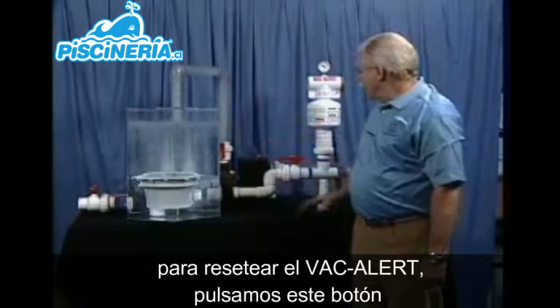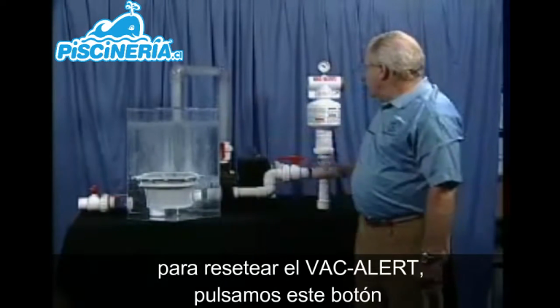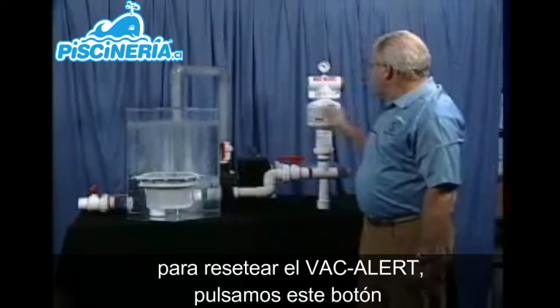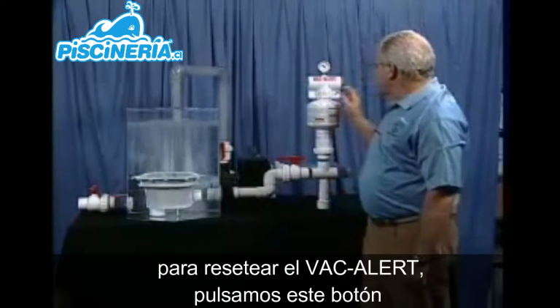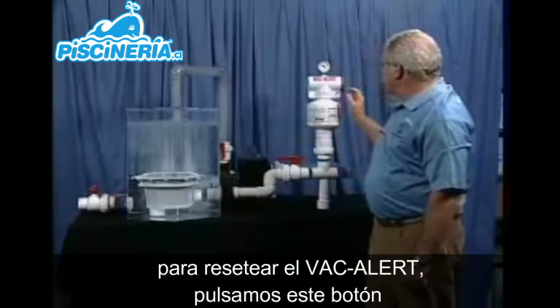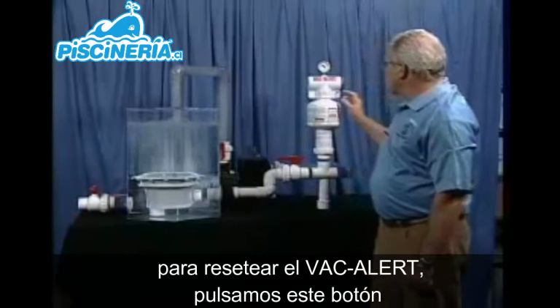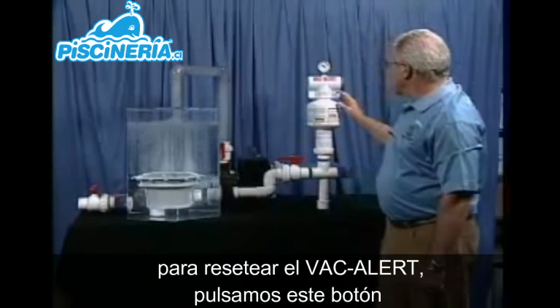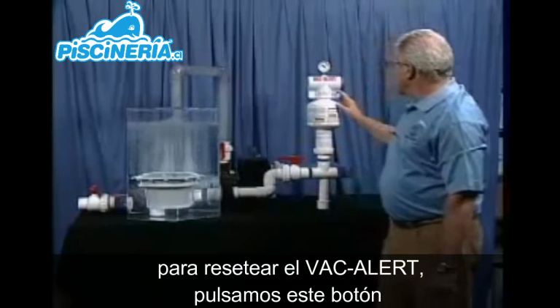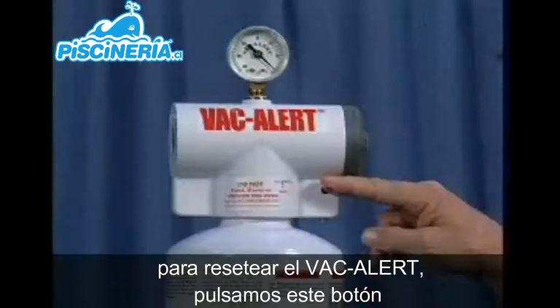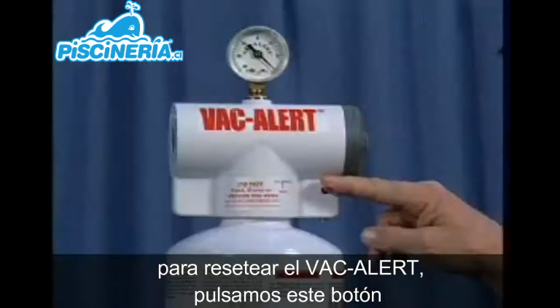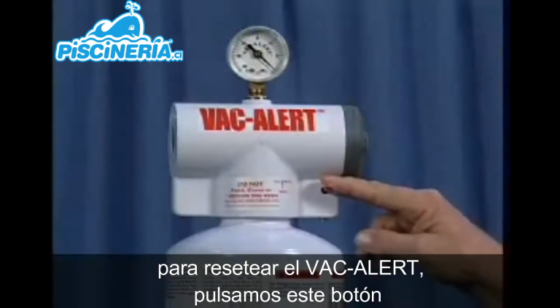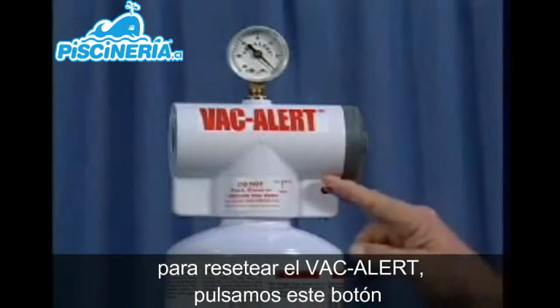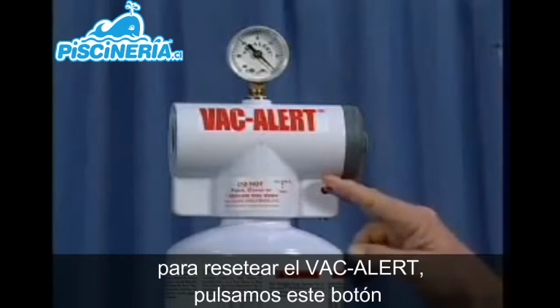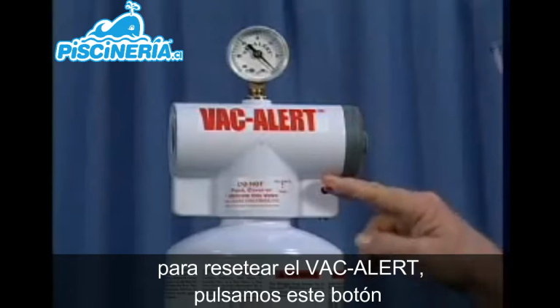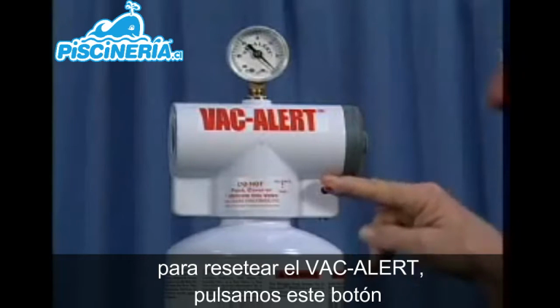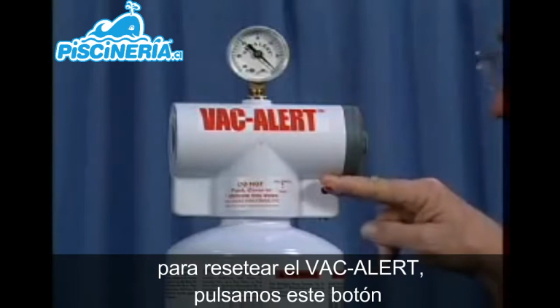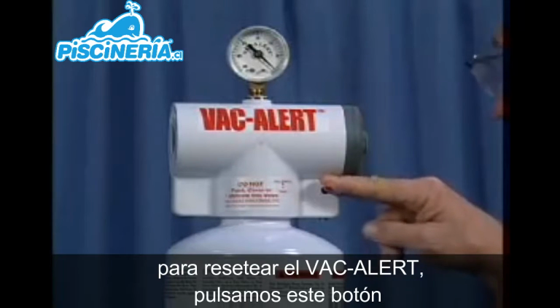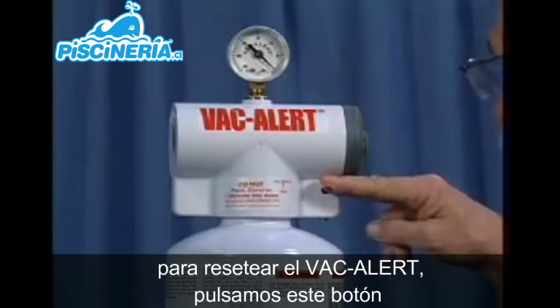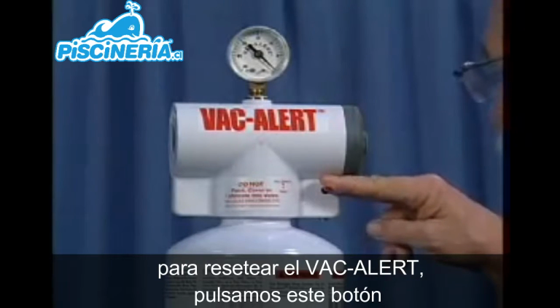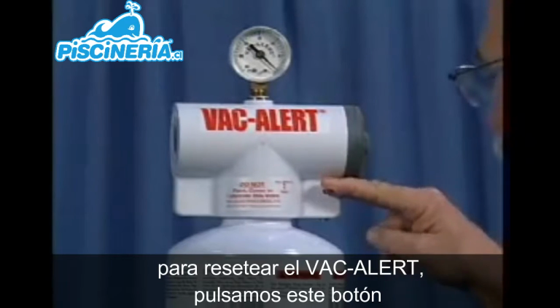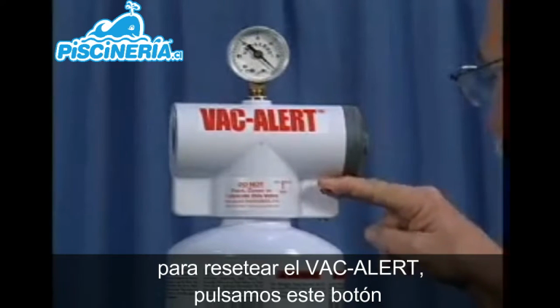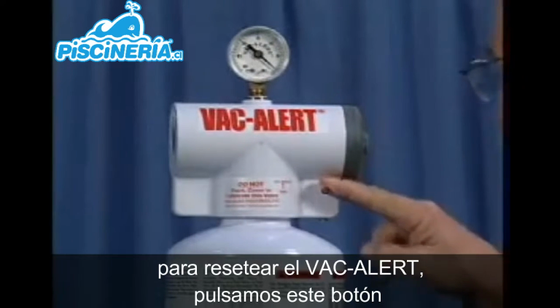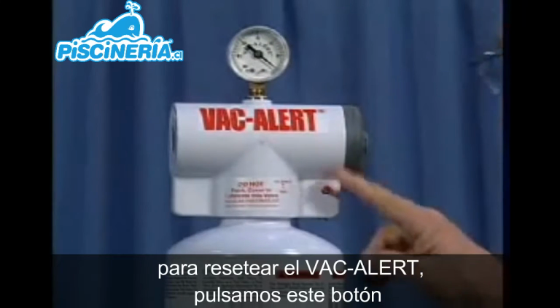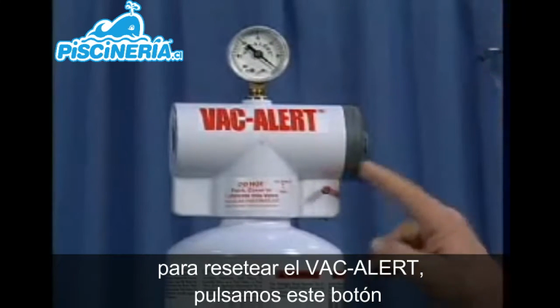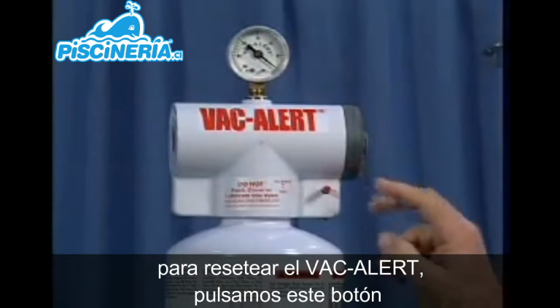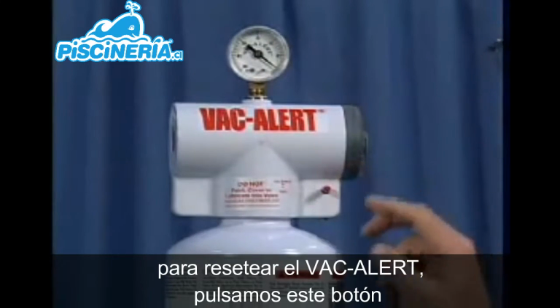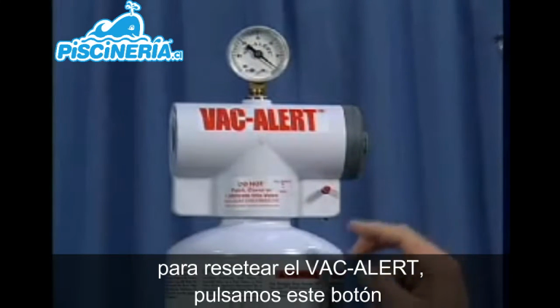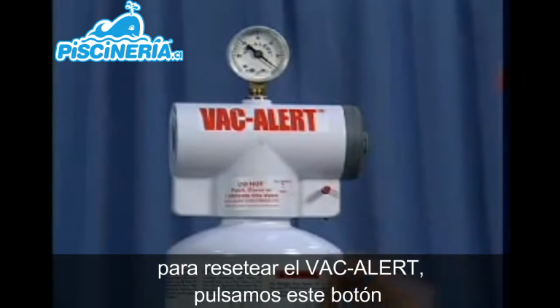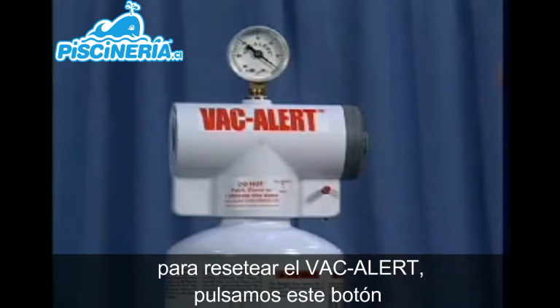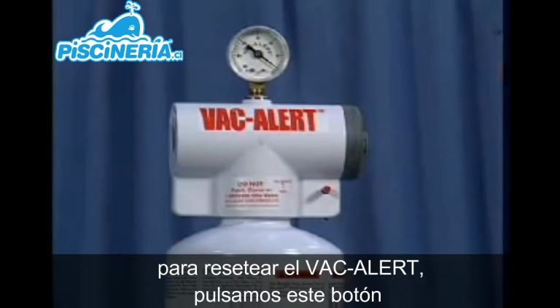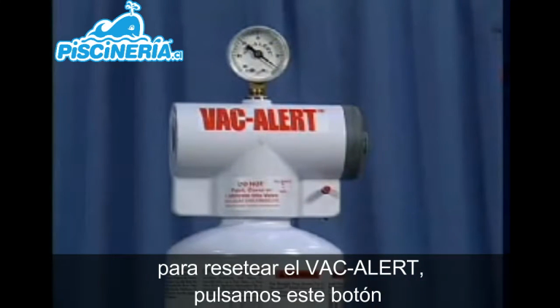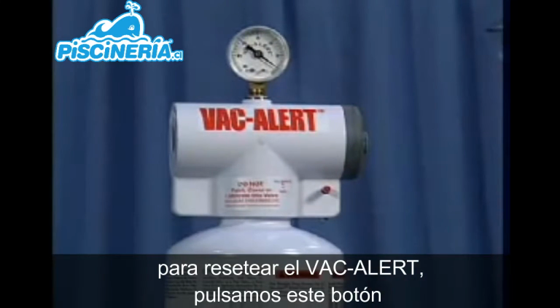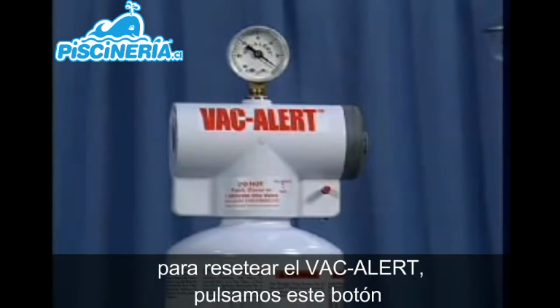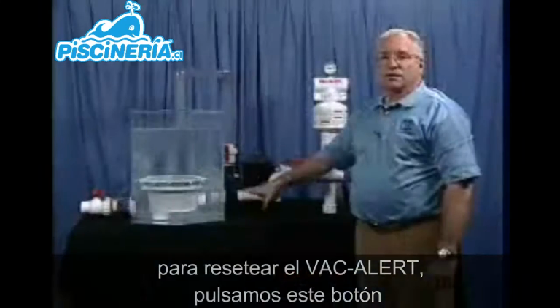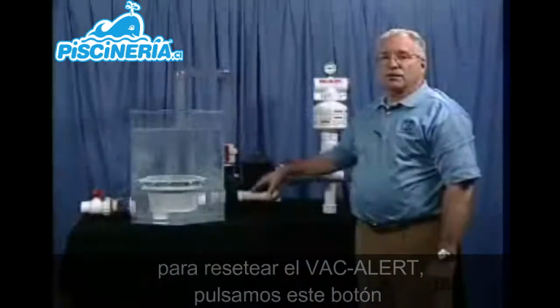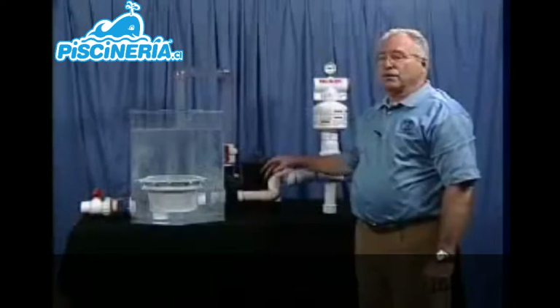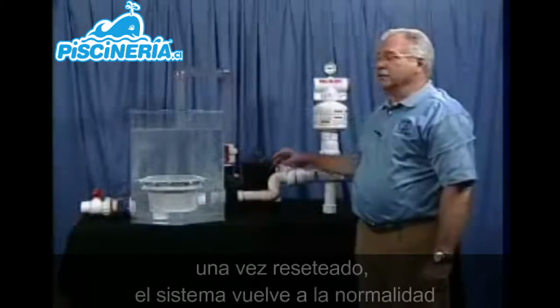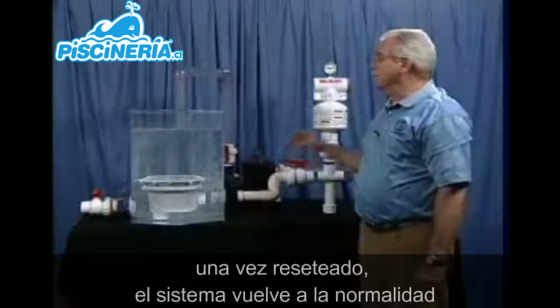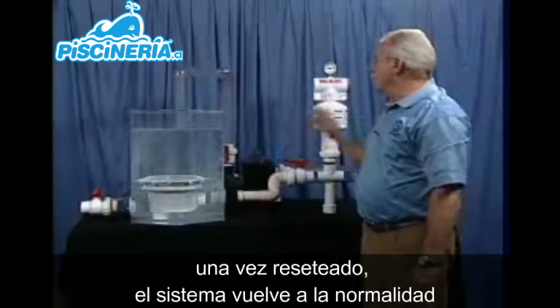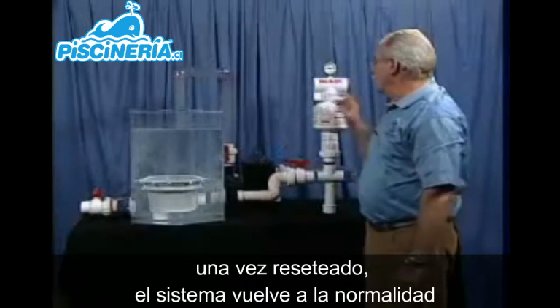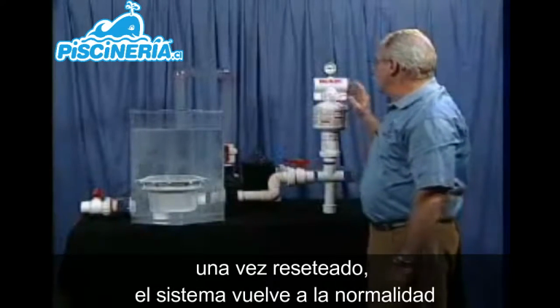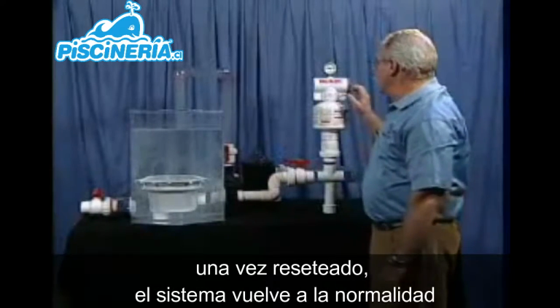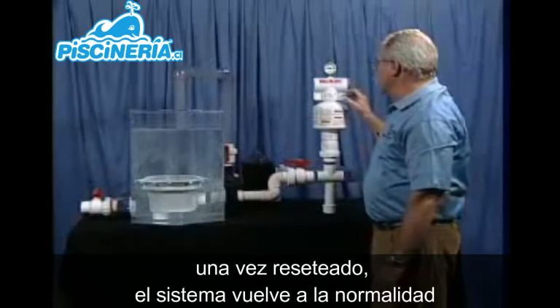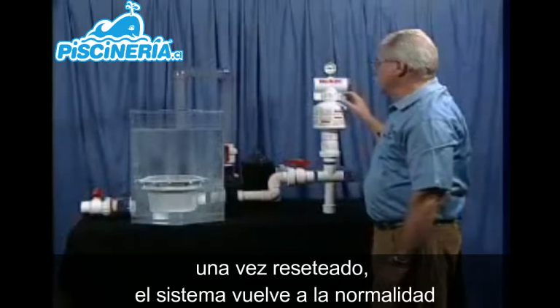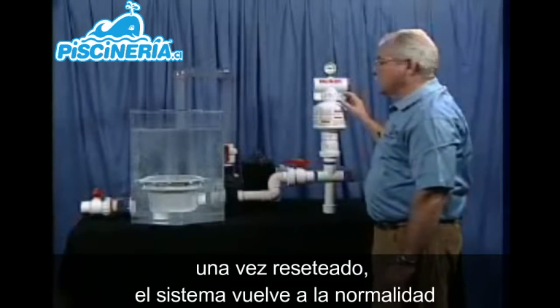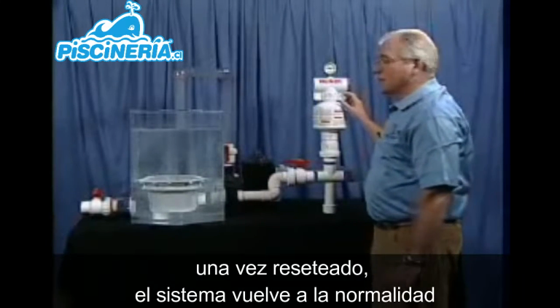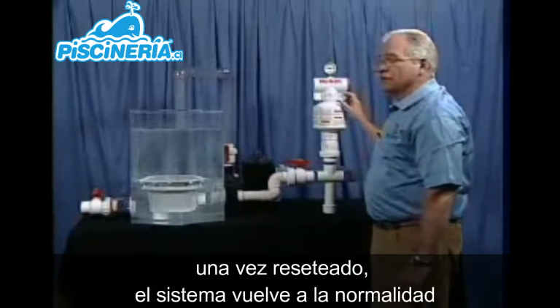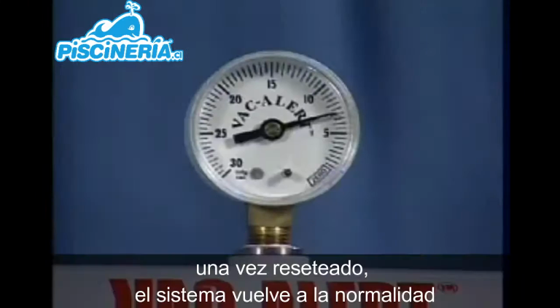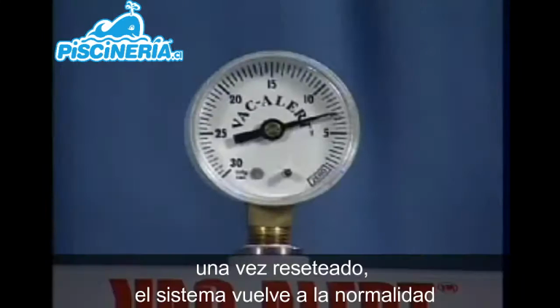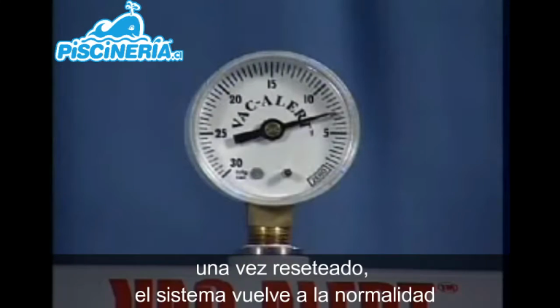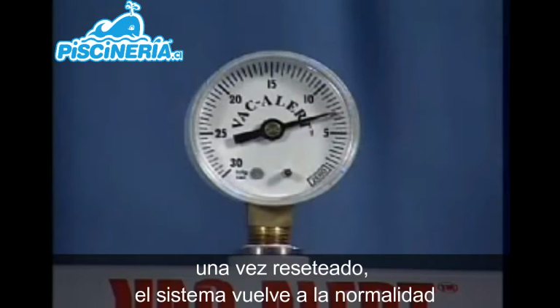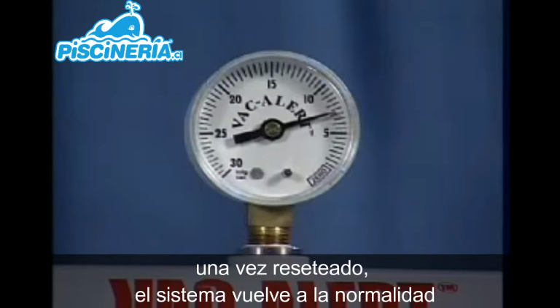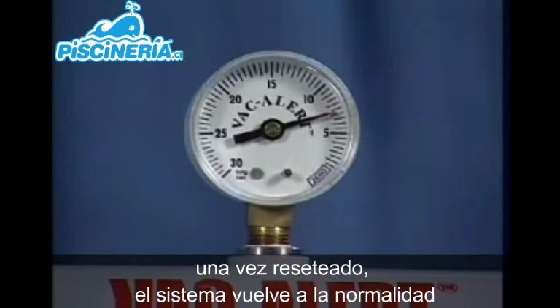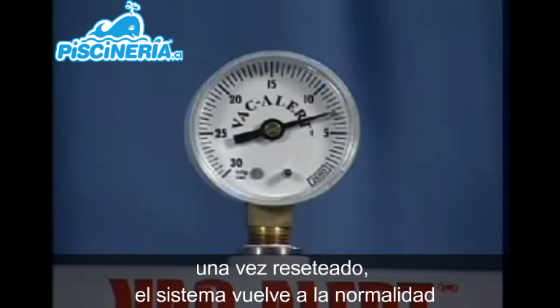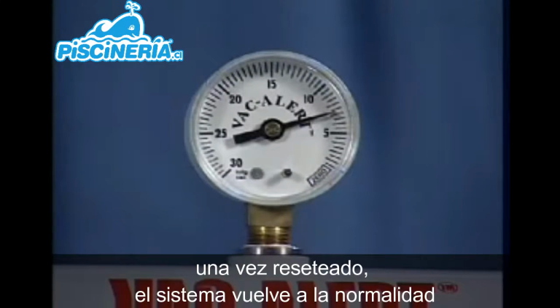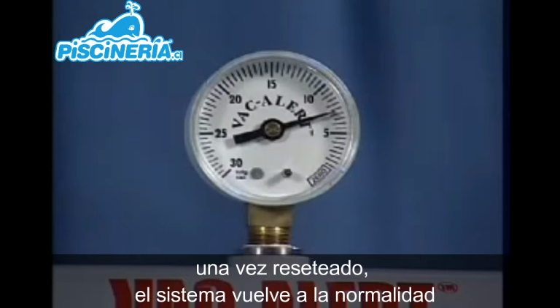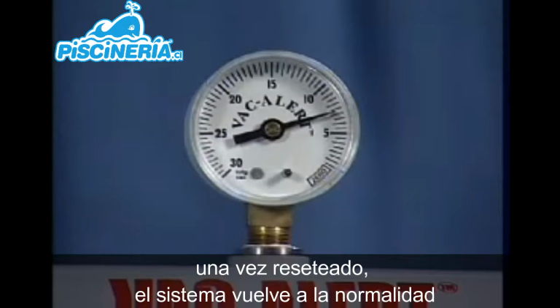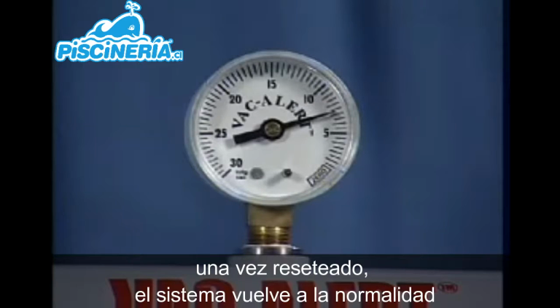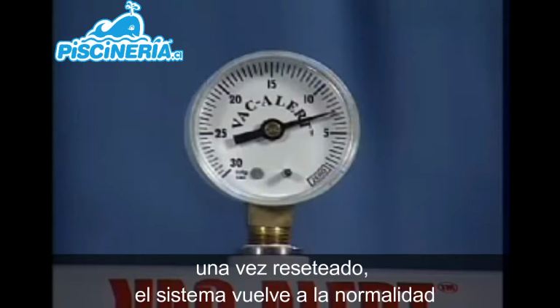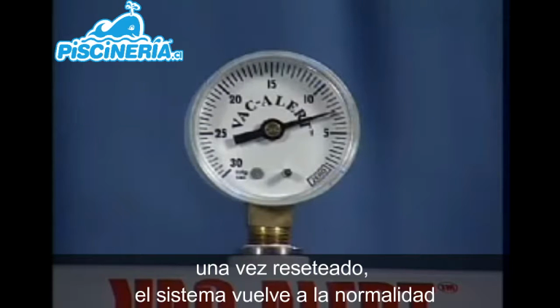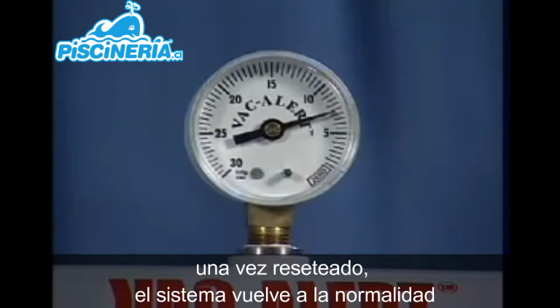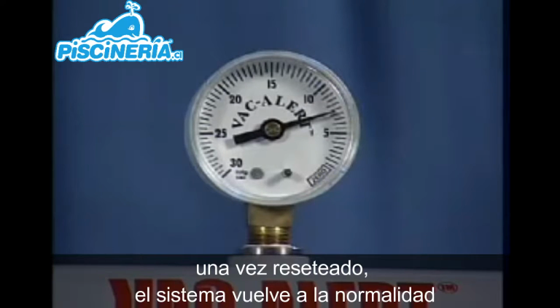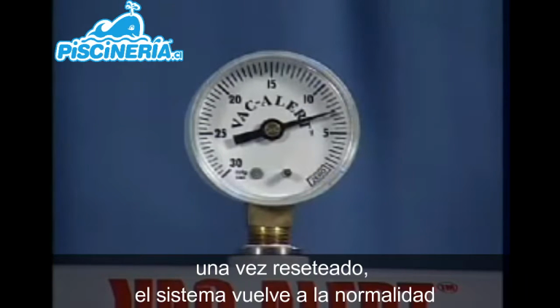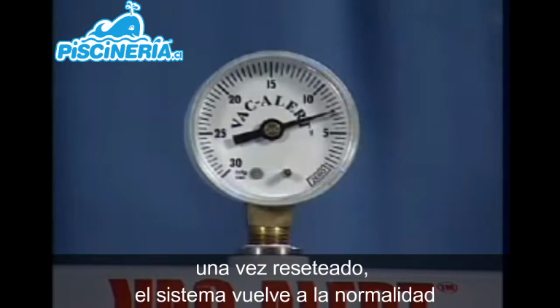To reset the VacAlert, you simply come over and pull the tabs down. Once the VacAlert is reset, we return to normal operating levels.